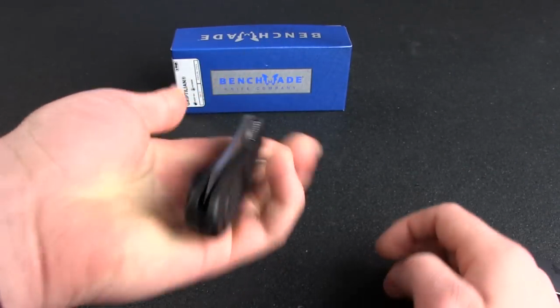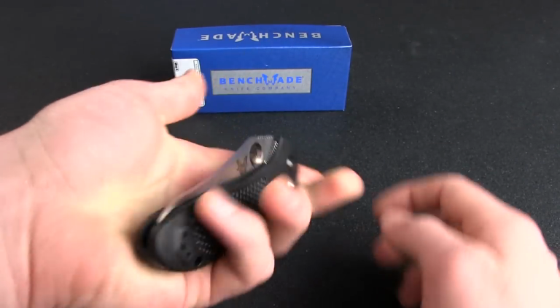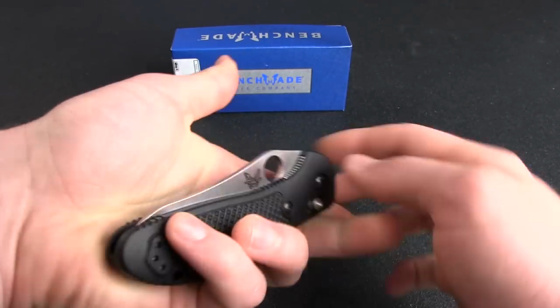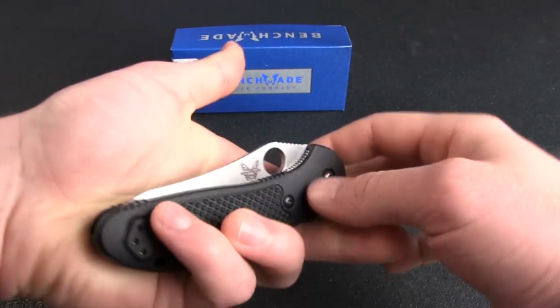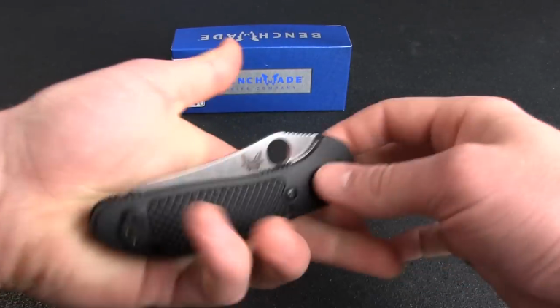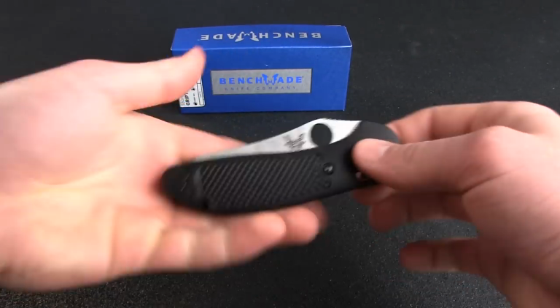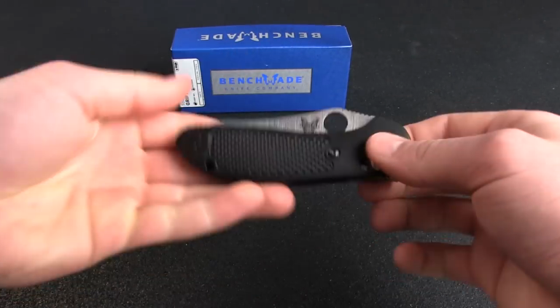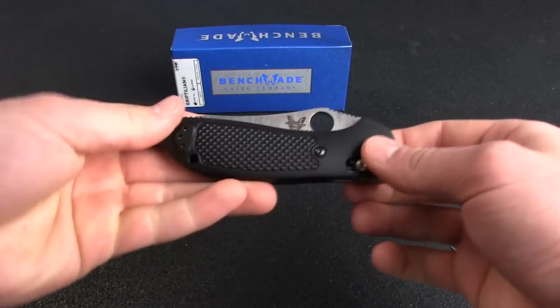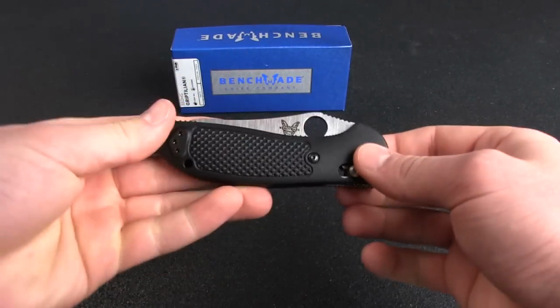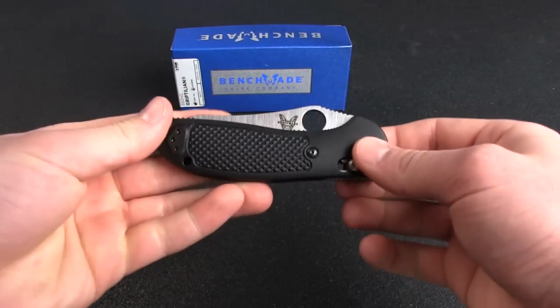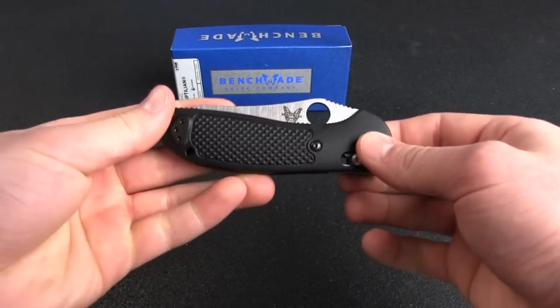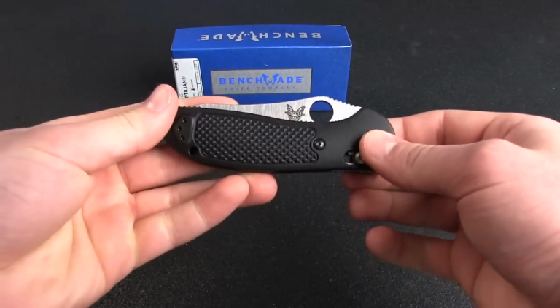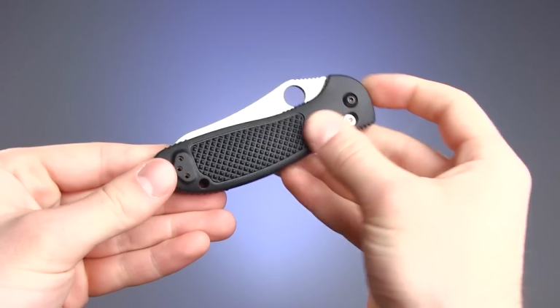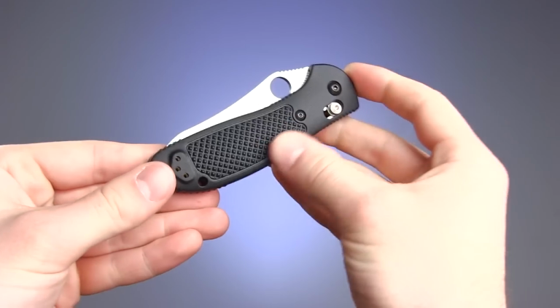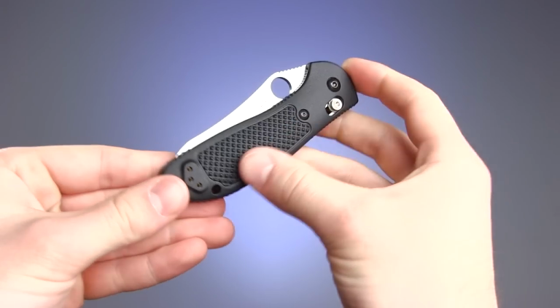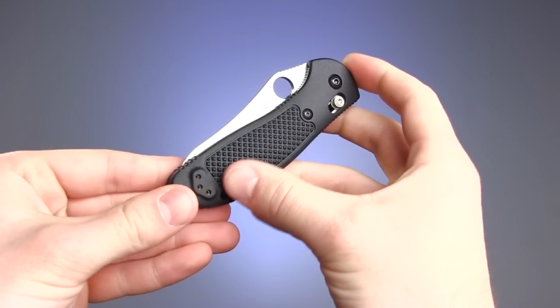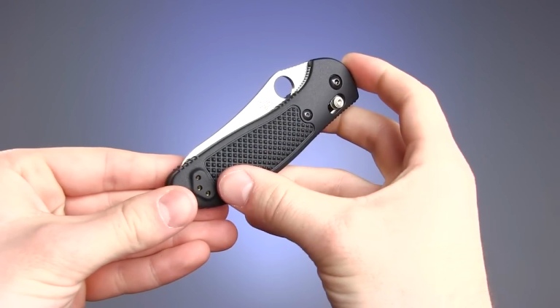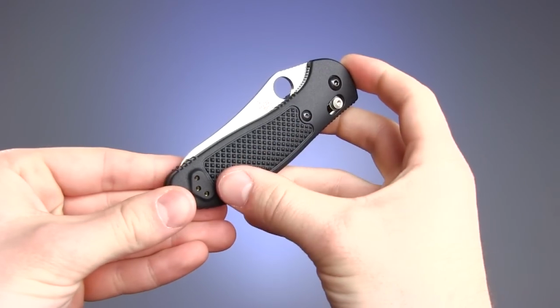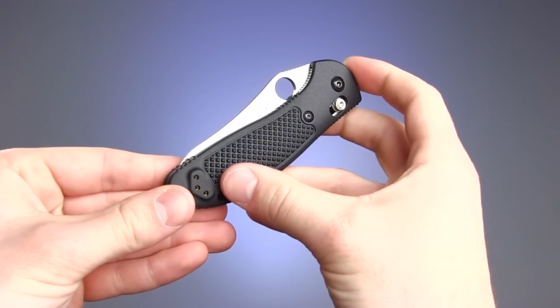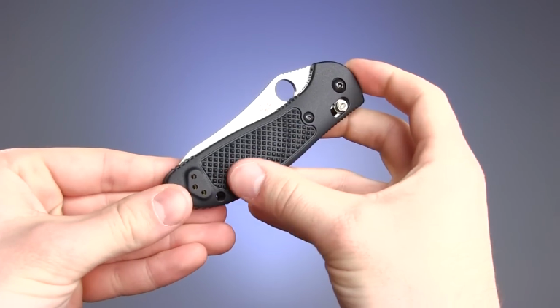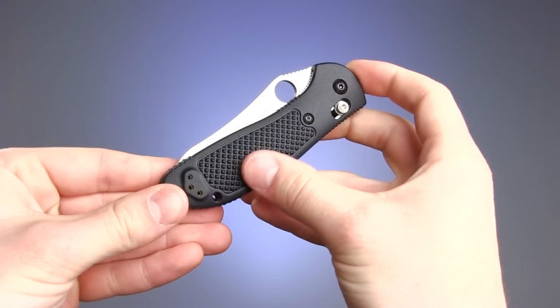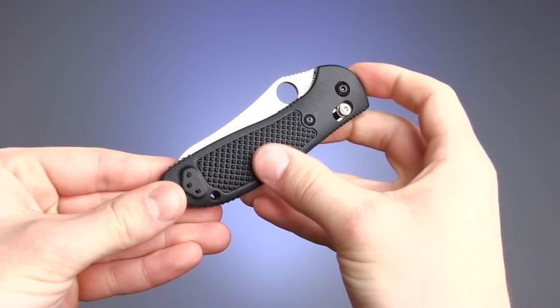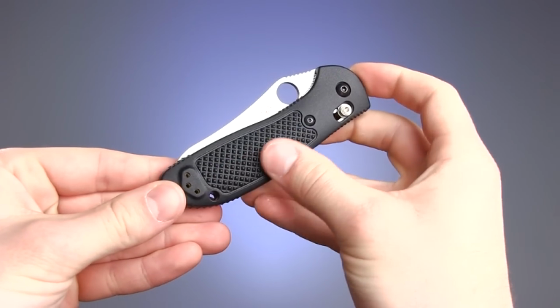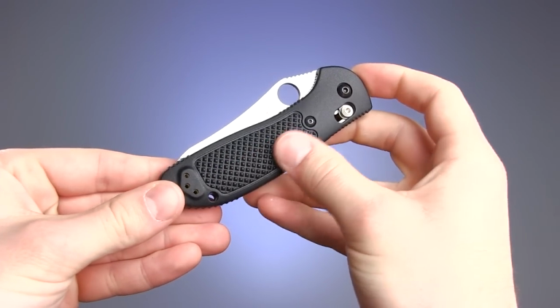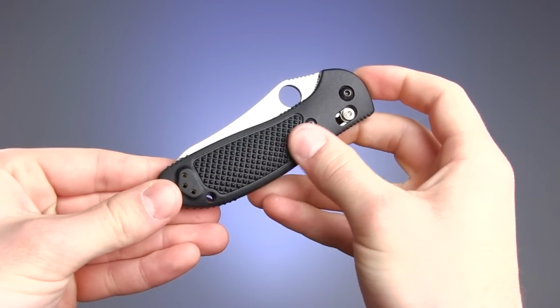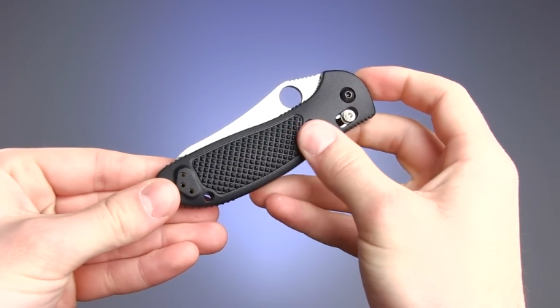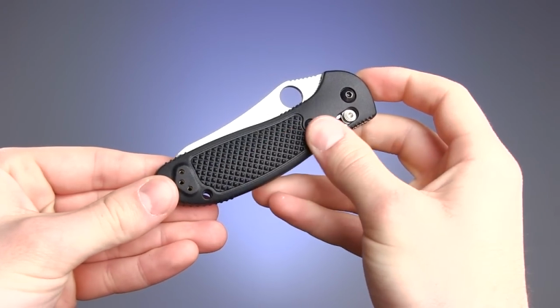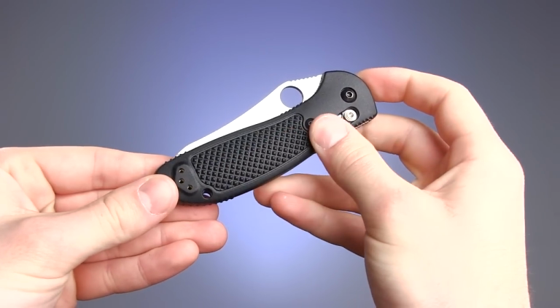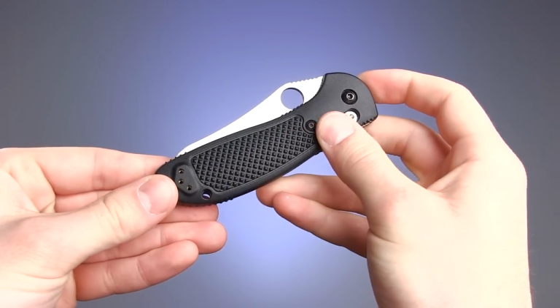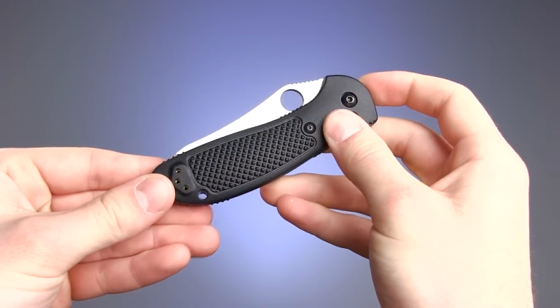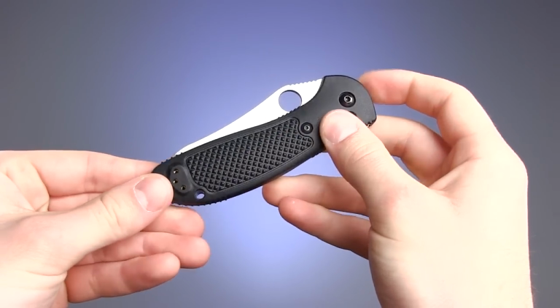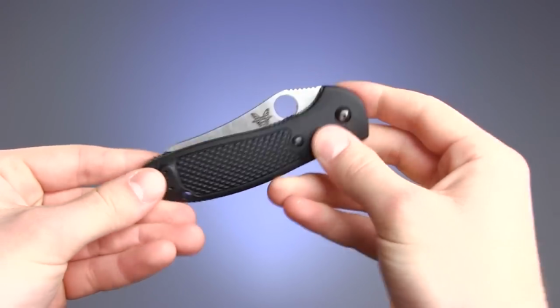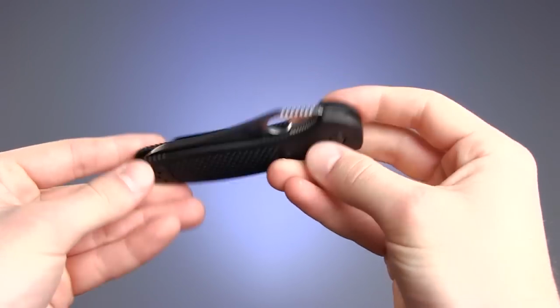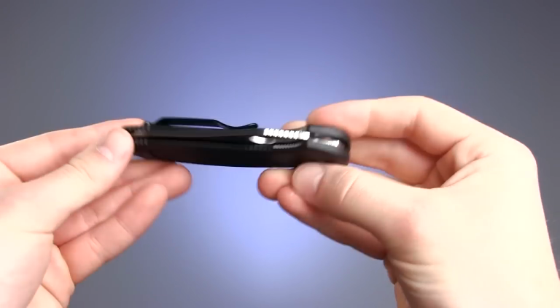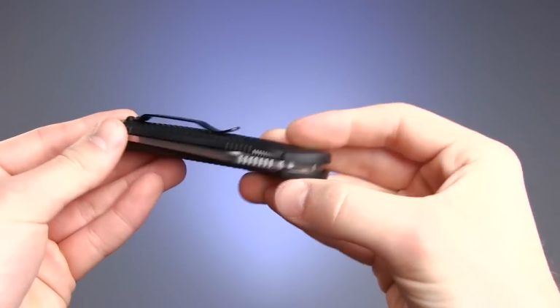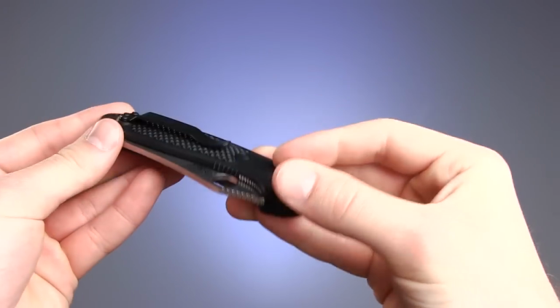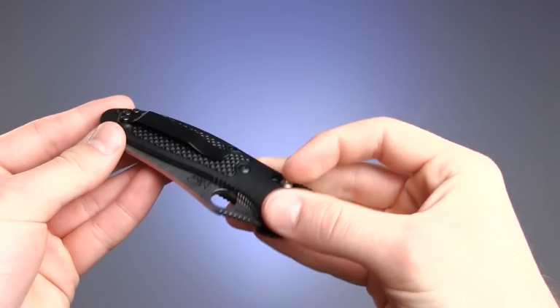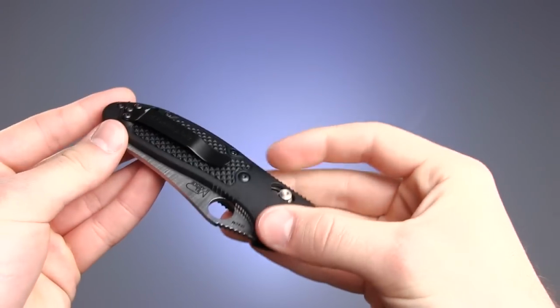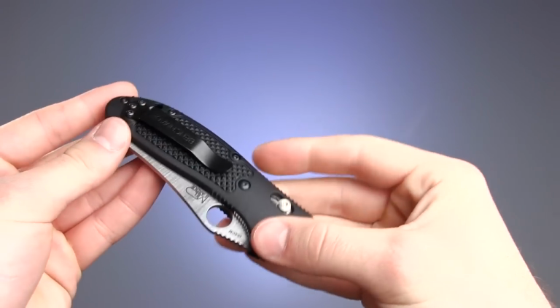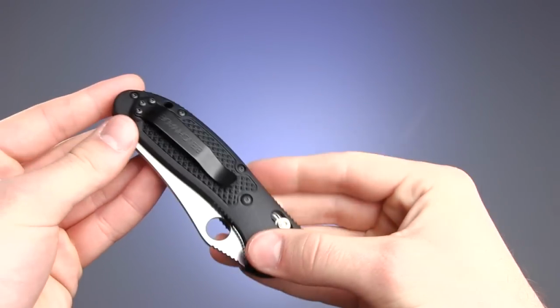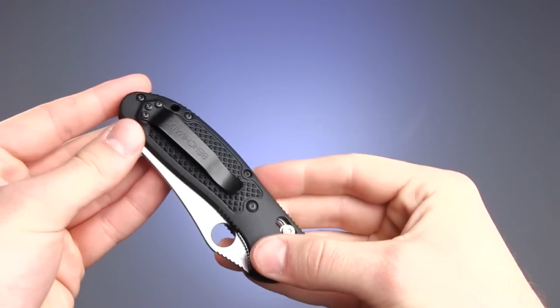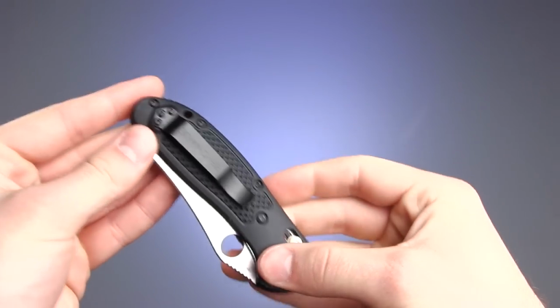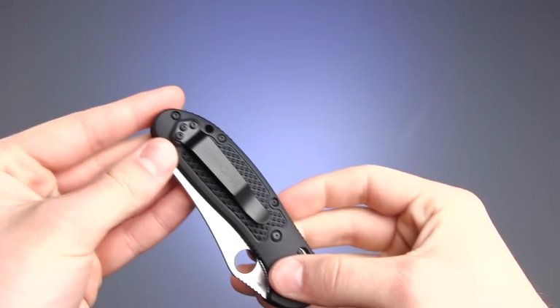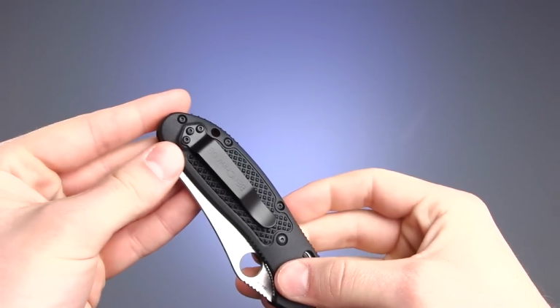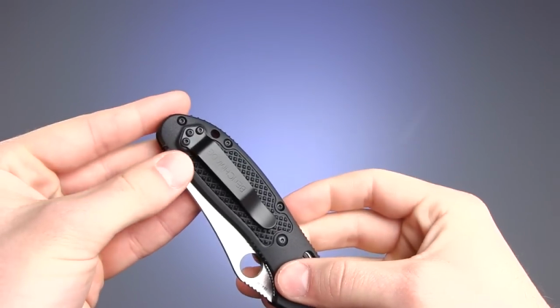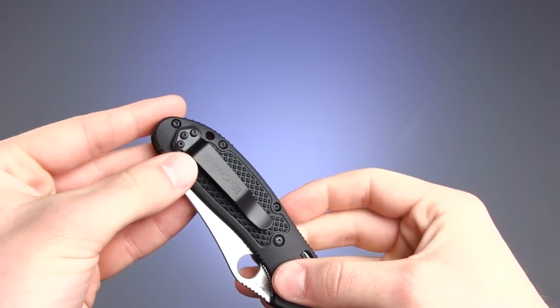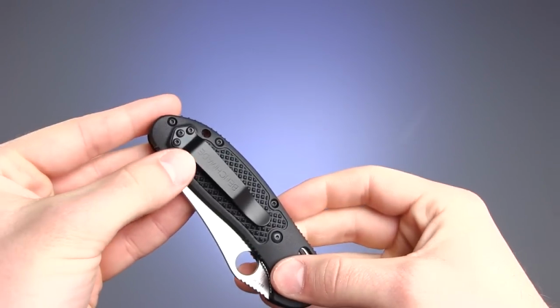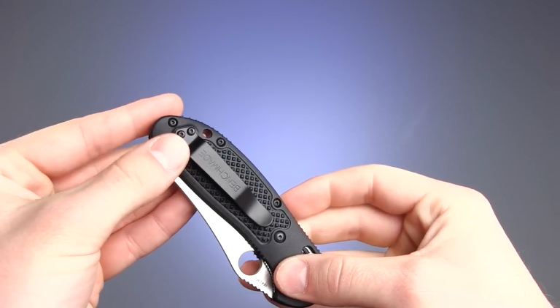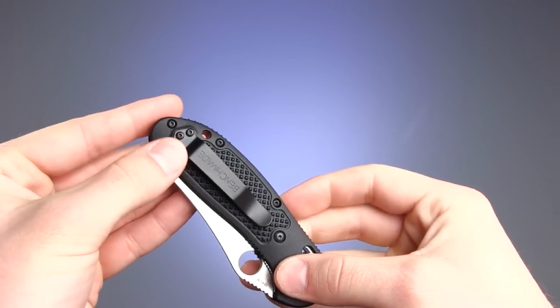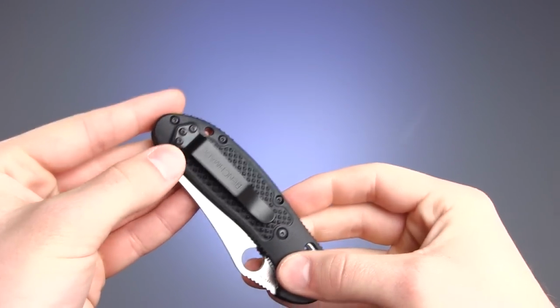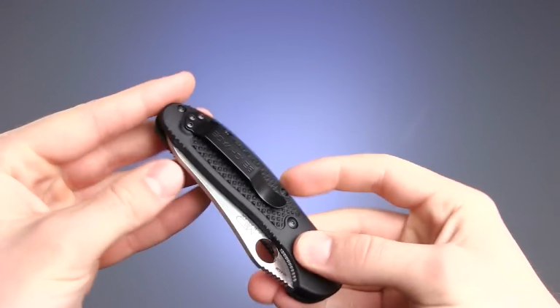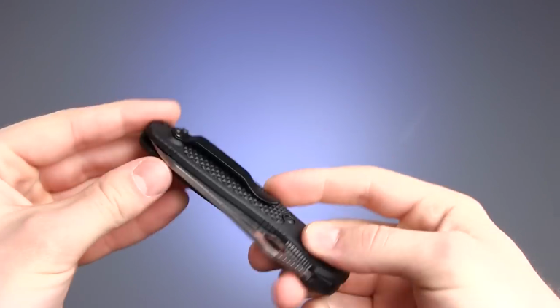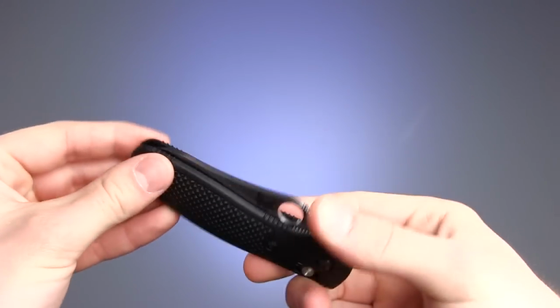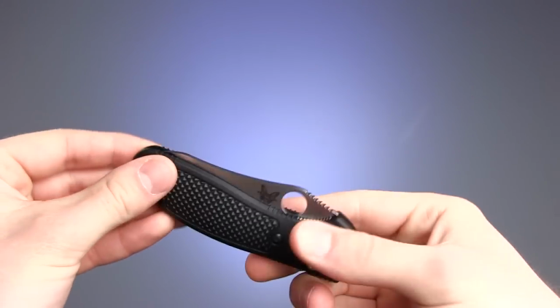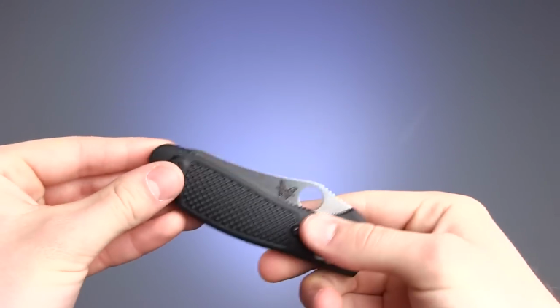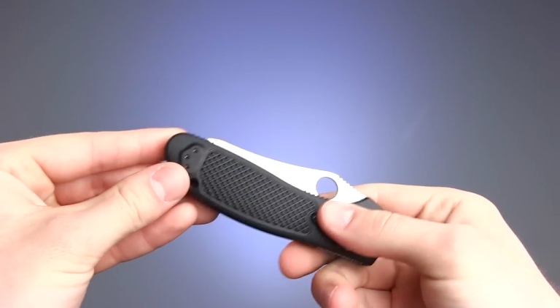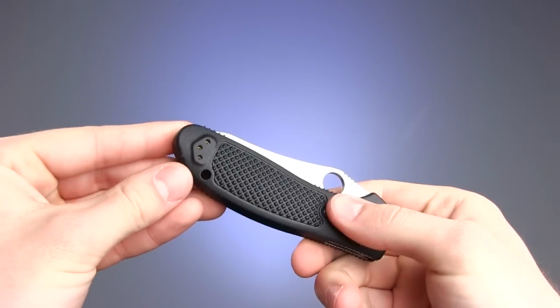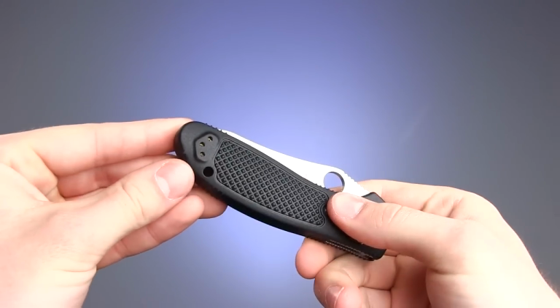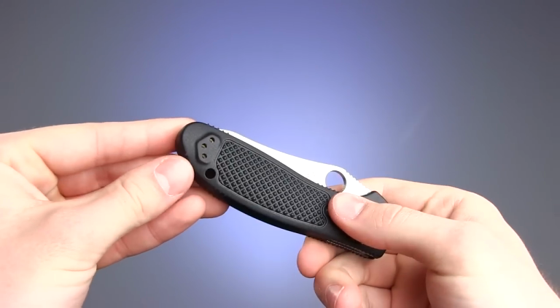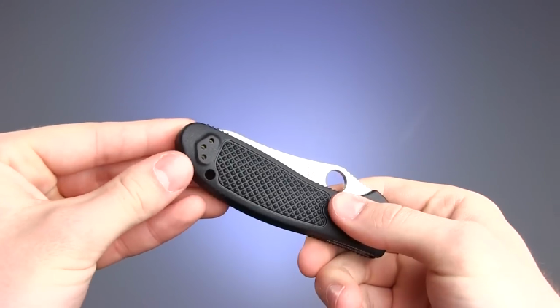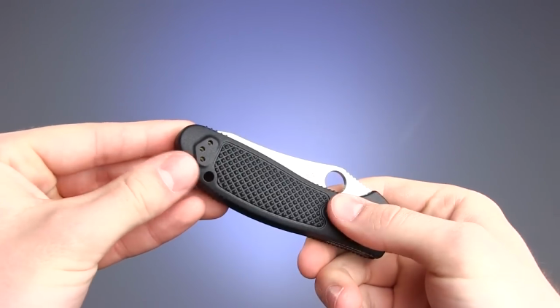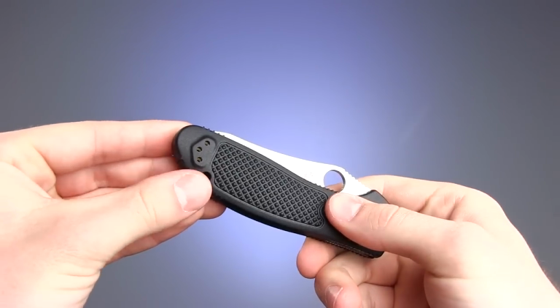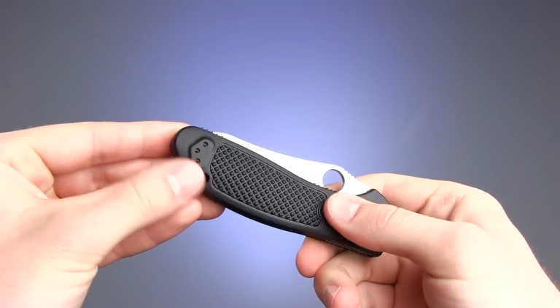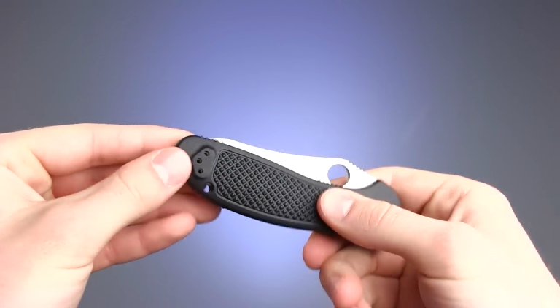The lightweight and textured Noryl GTX handle gives the user great grip, and there is a reversible pocket clip for tip-up carry.